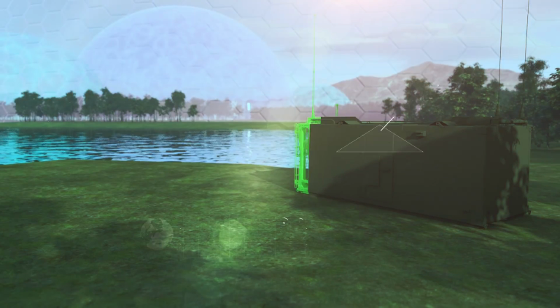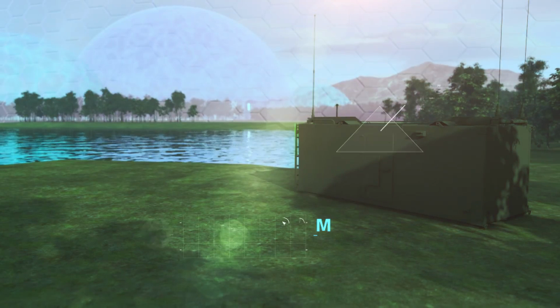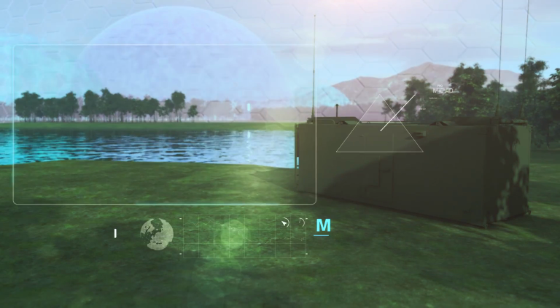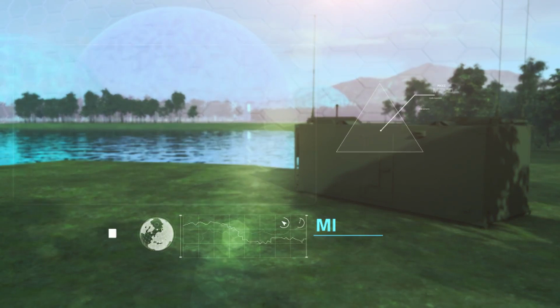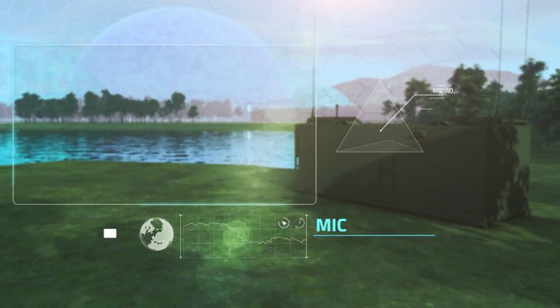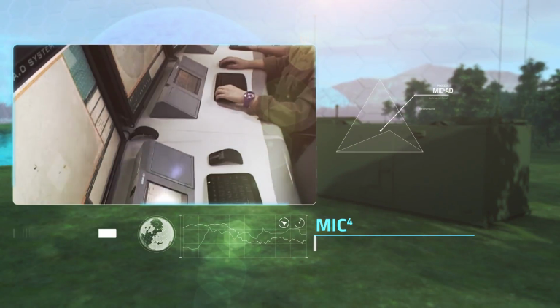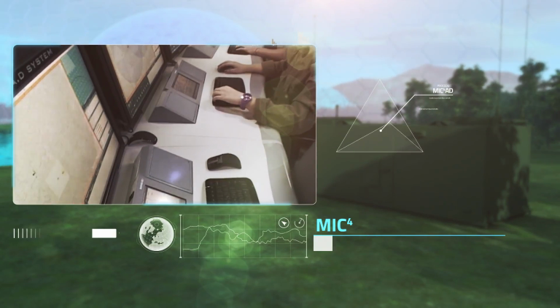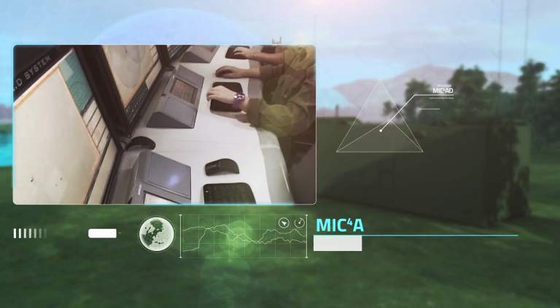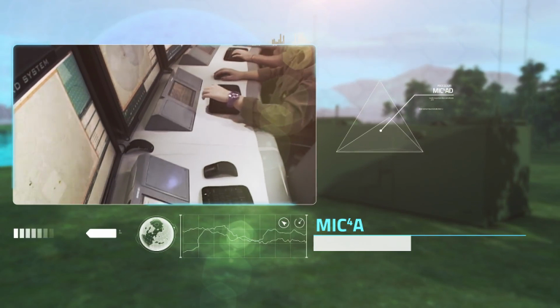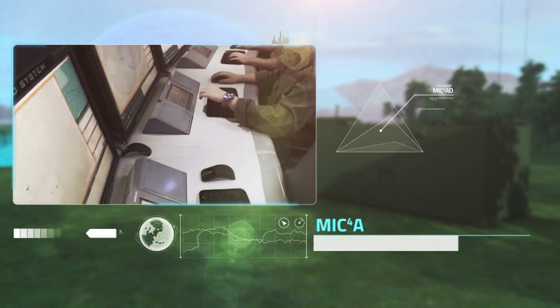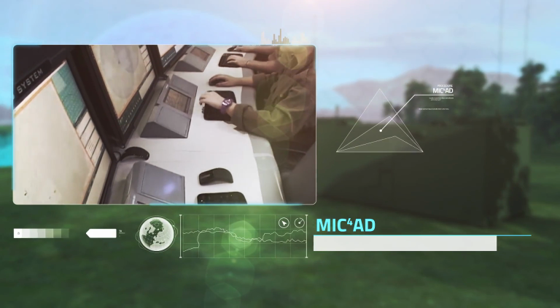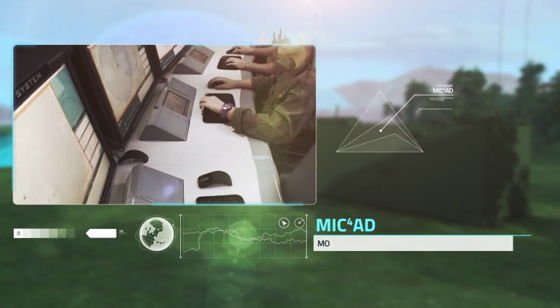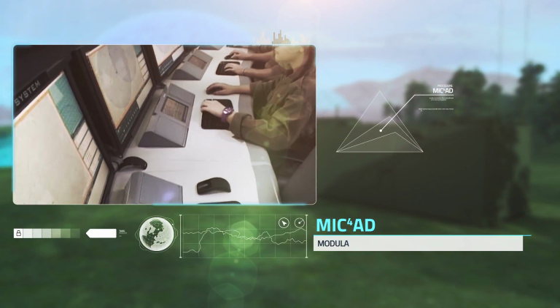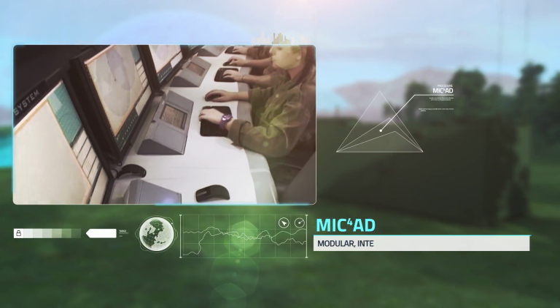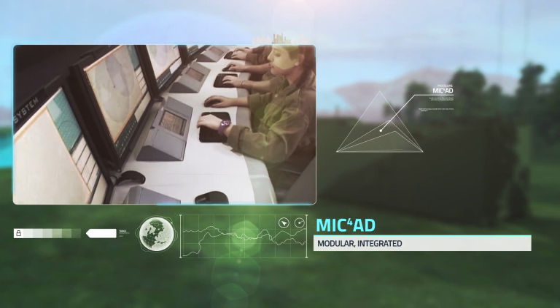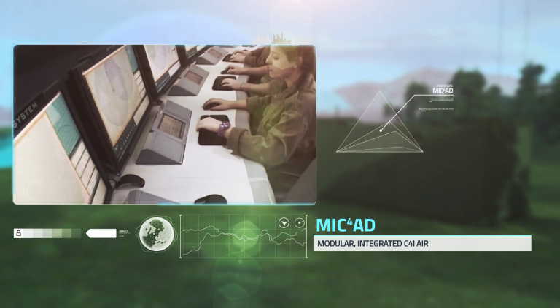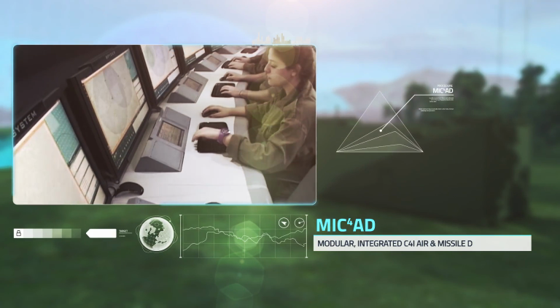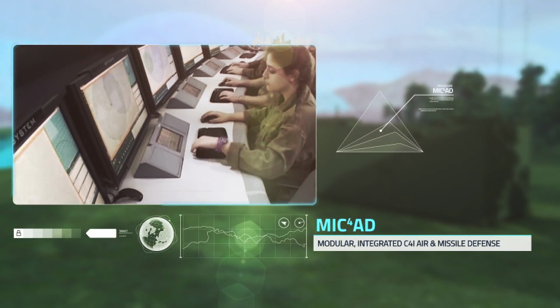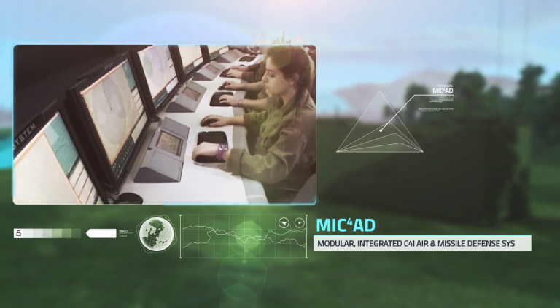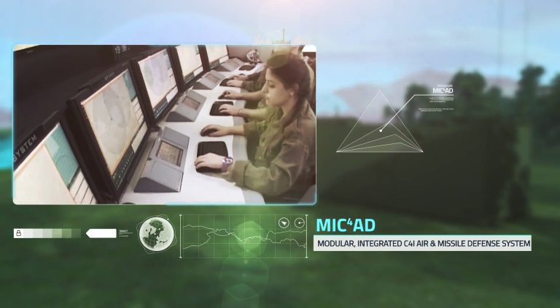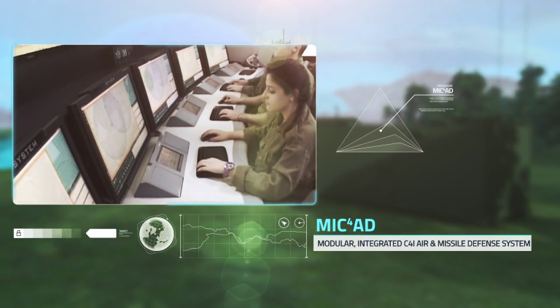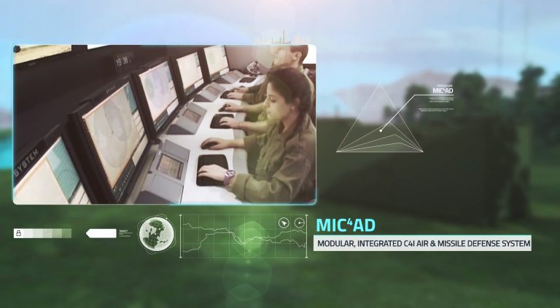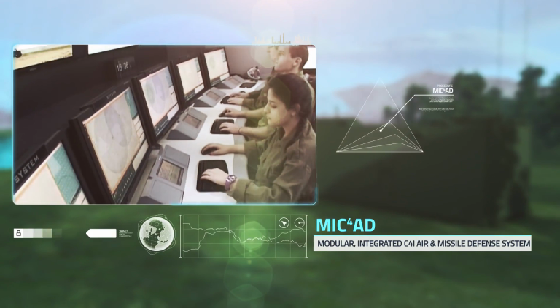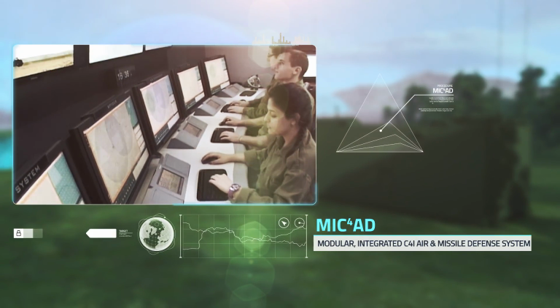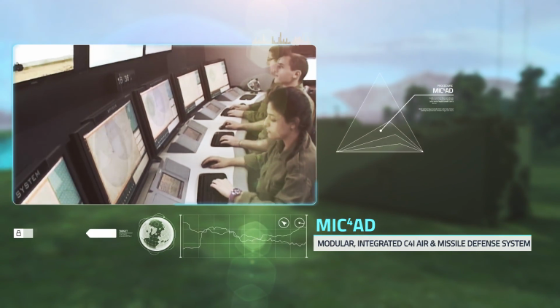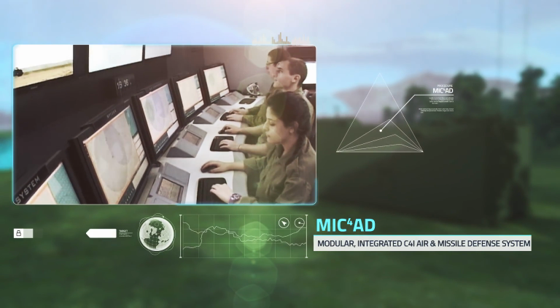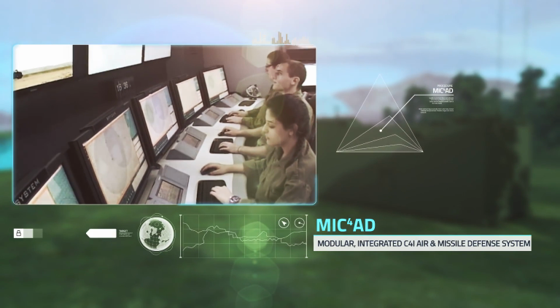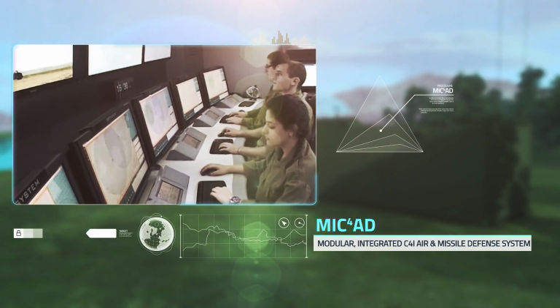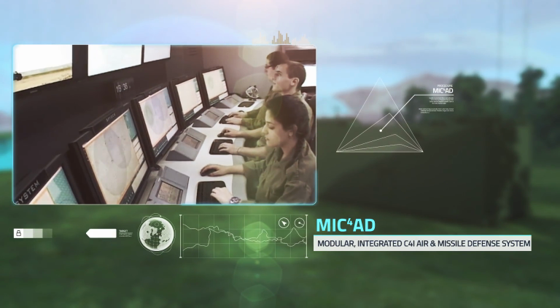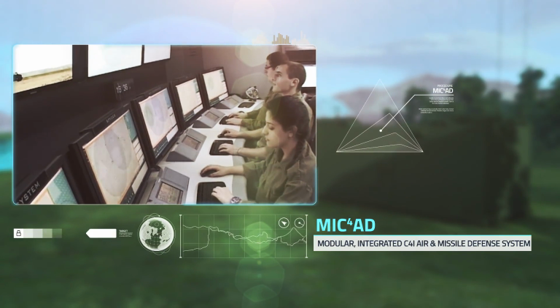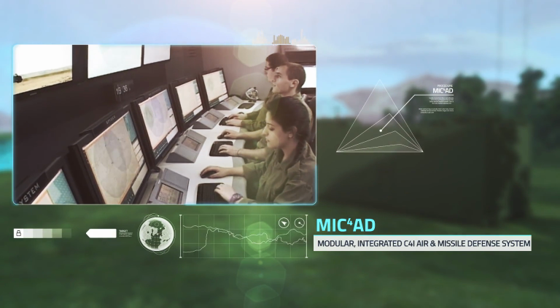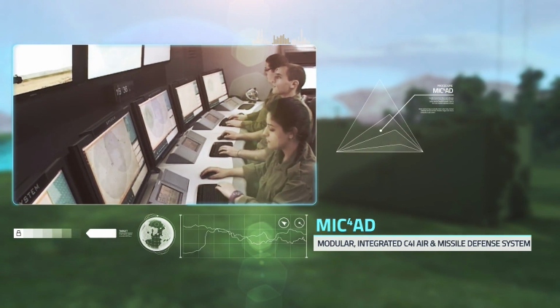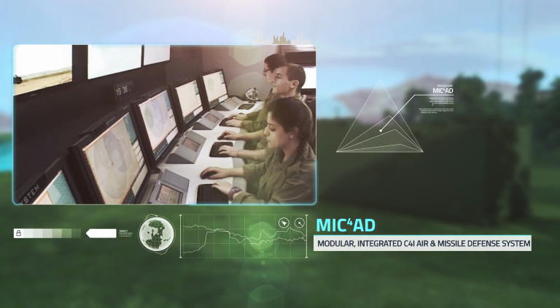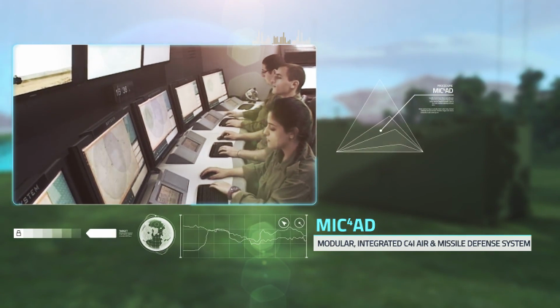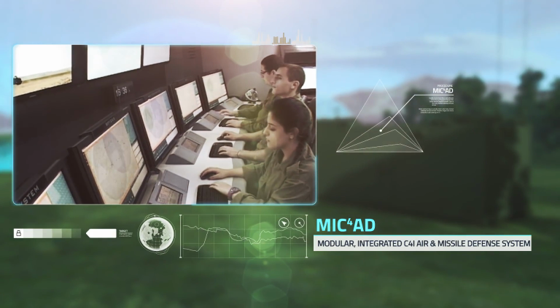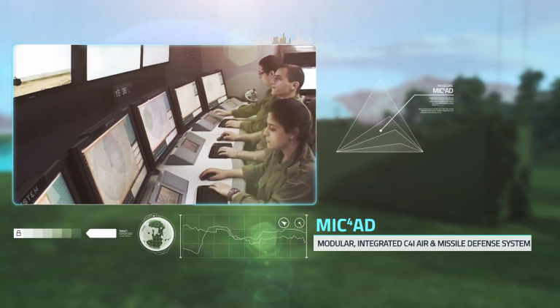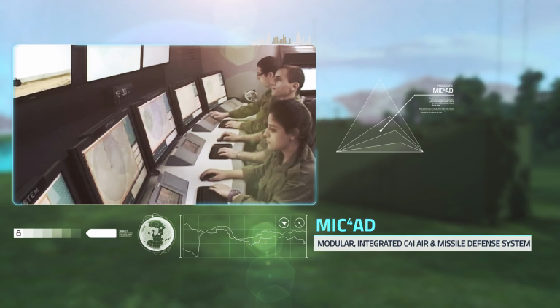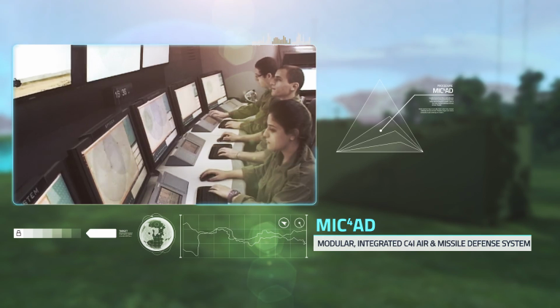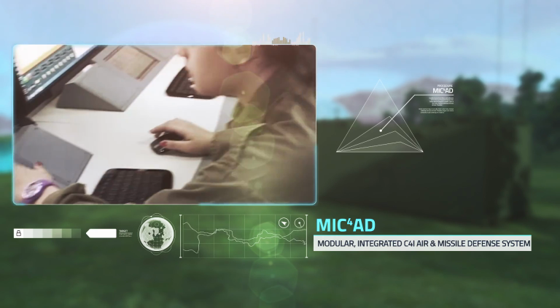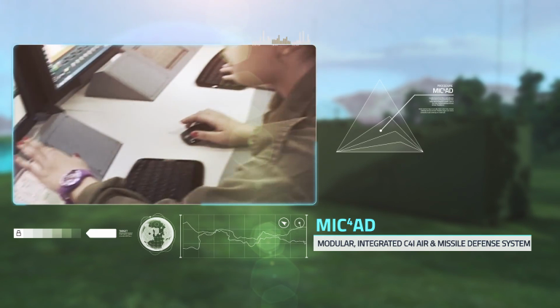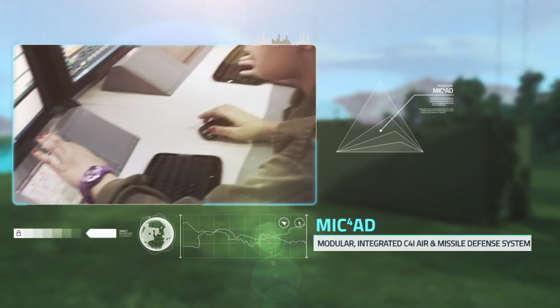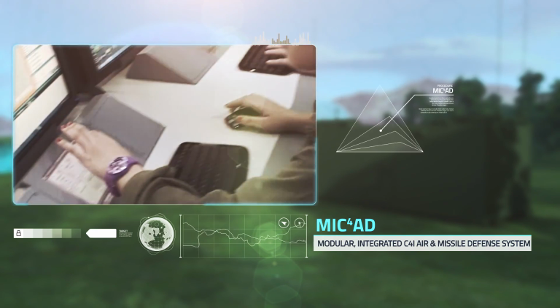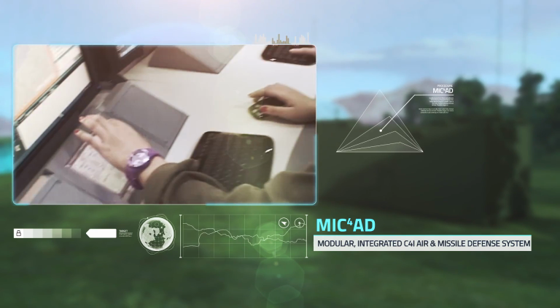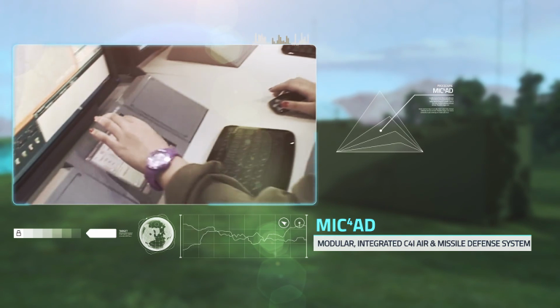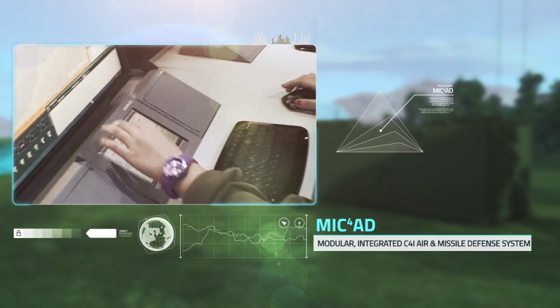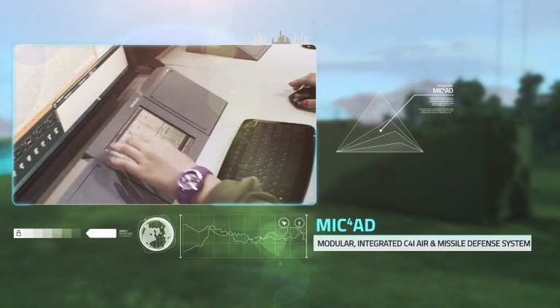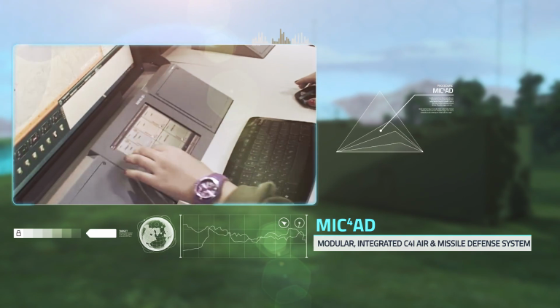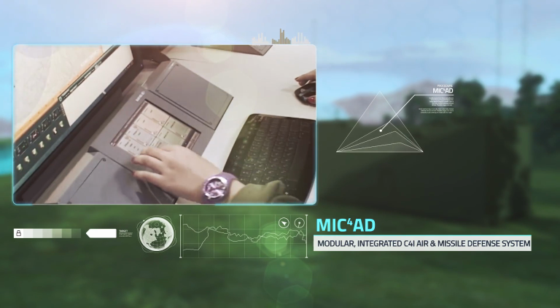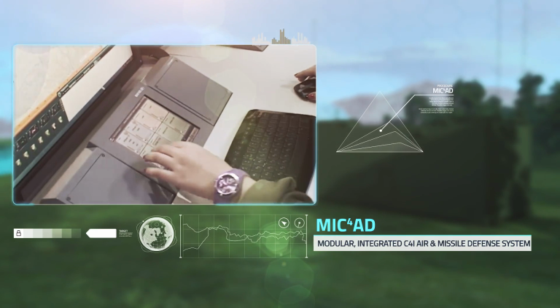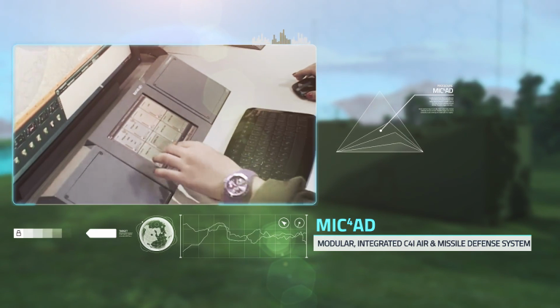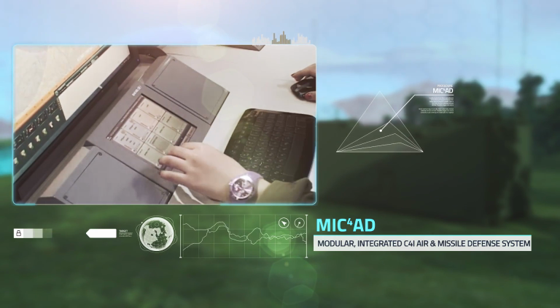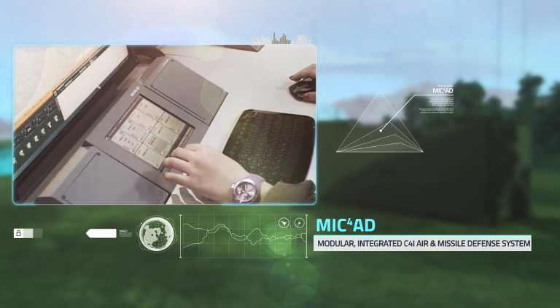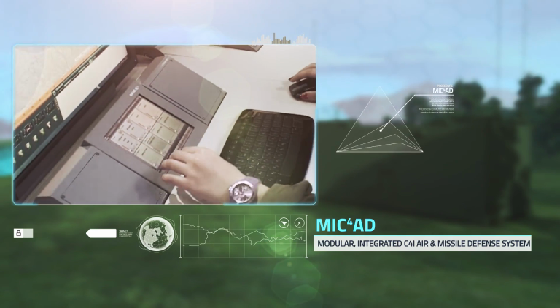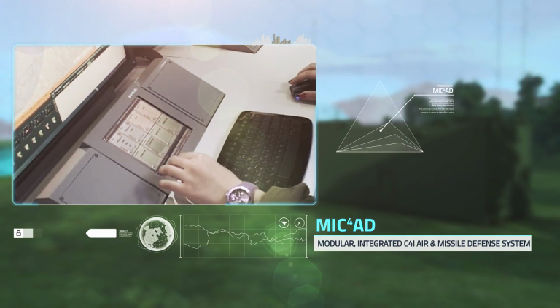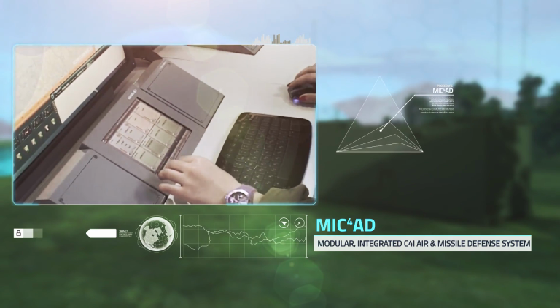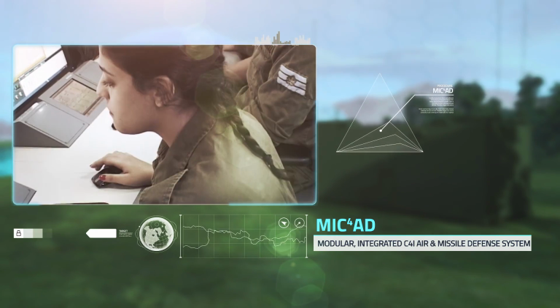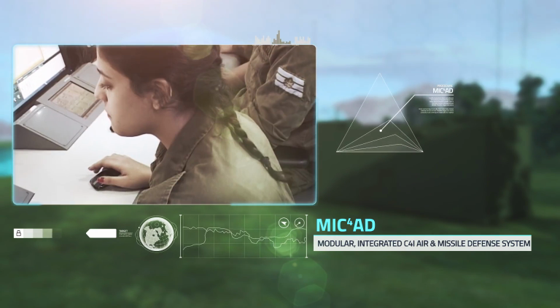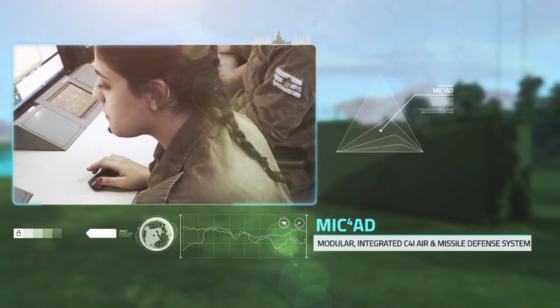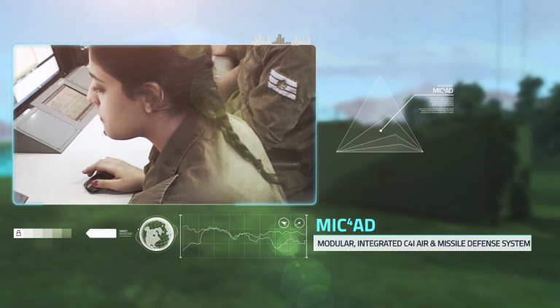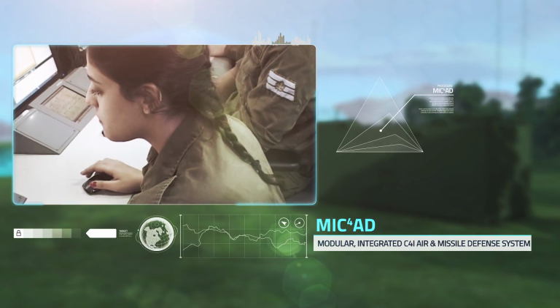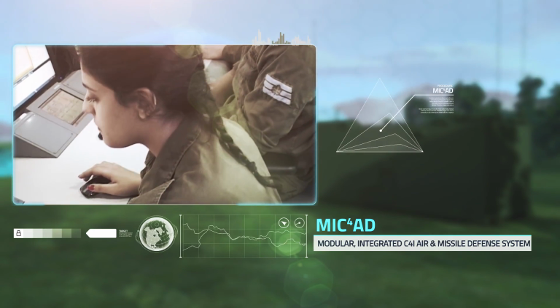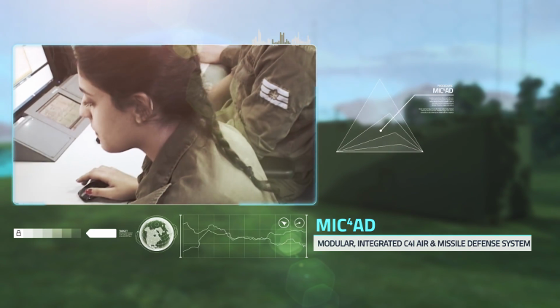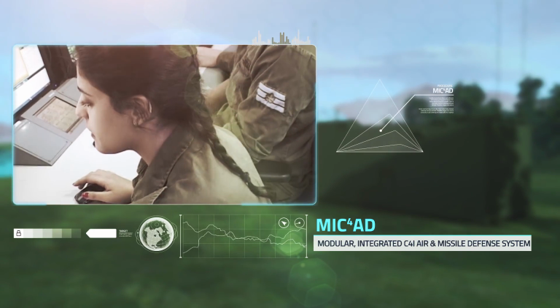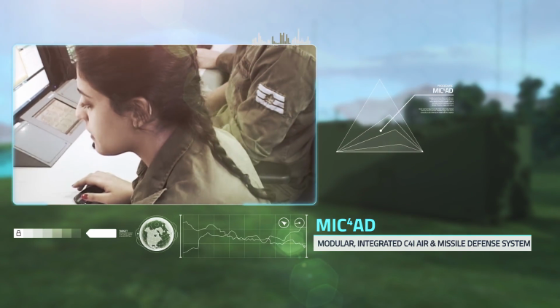MECUD, the integrated C4I air defense system, provides a unified air picture for effective battle management.